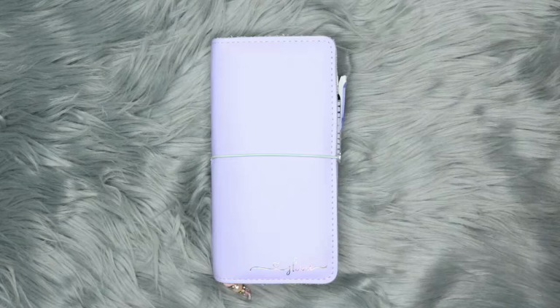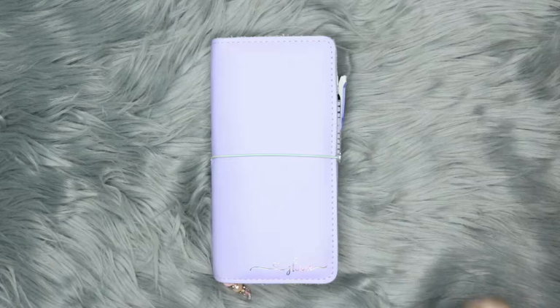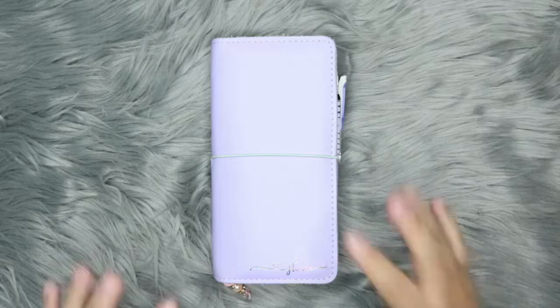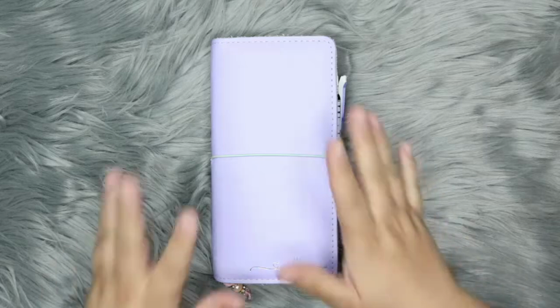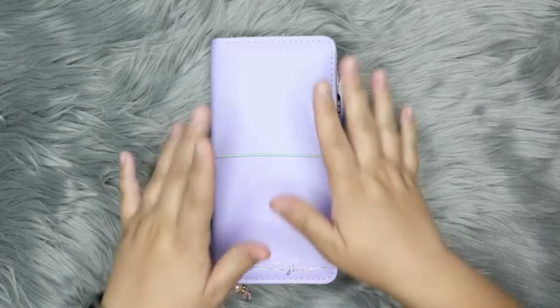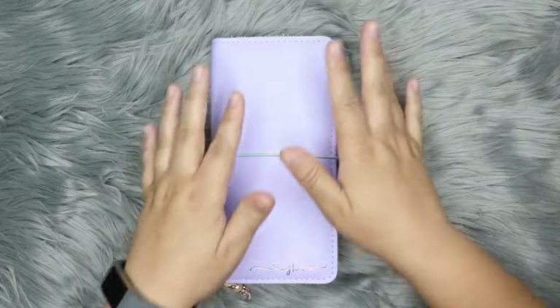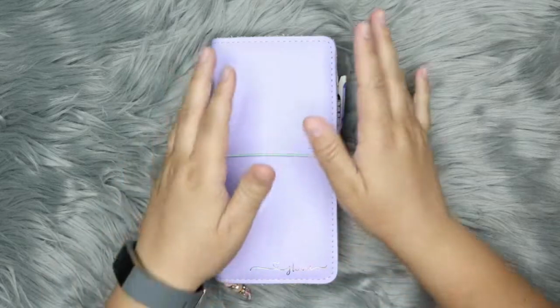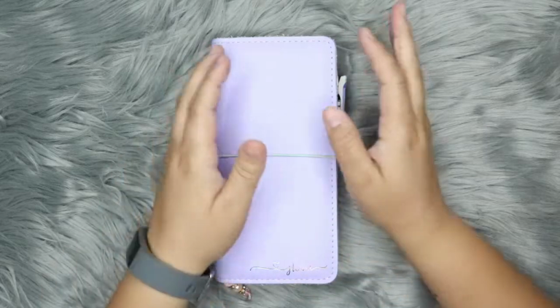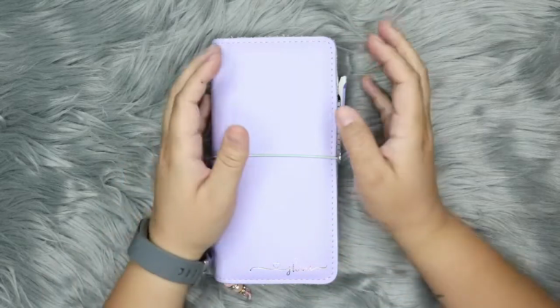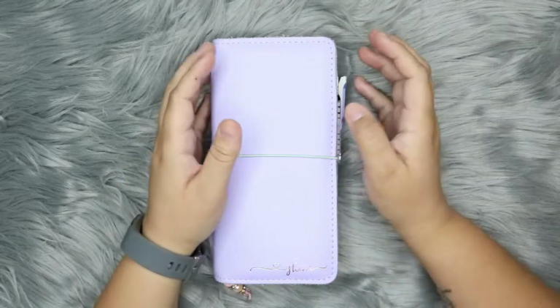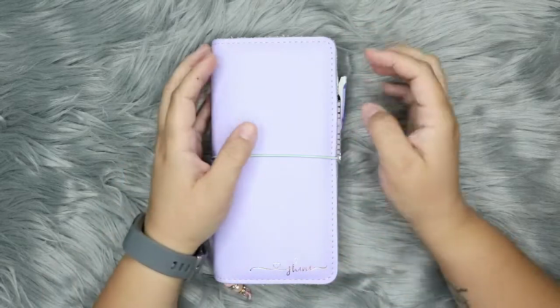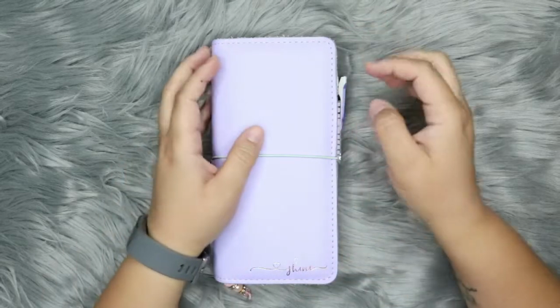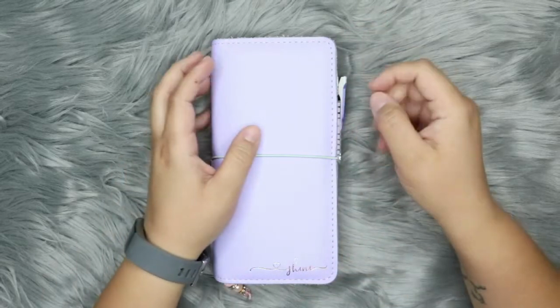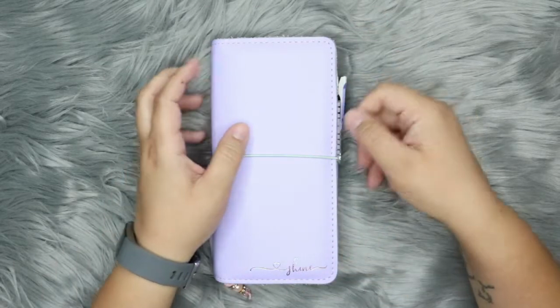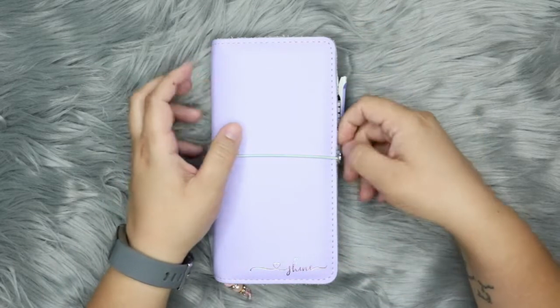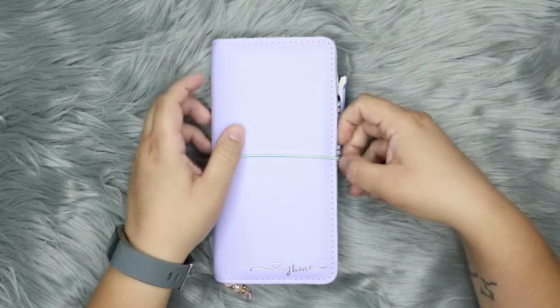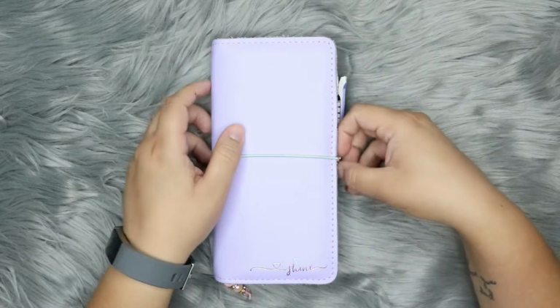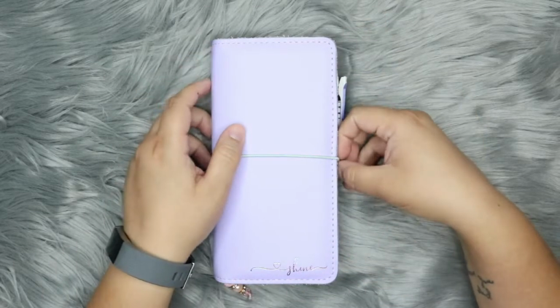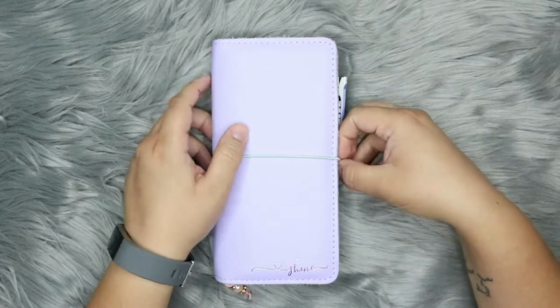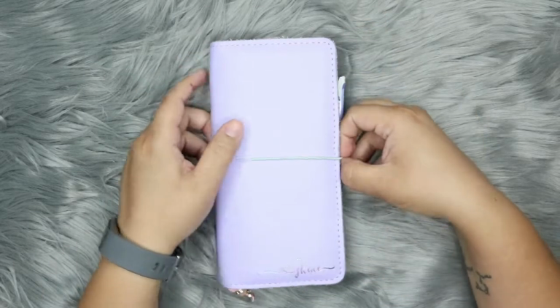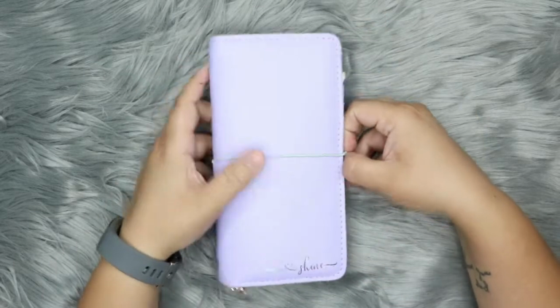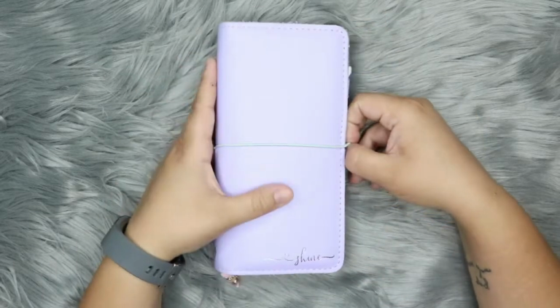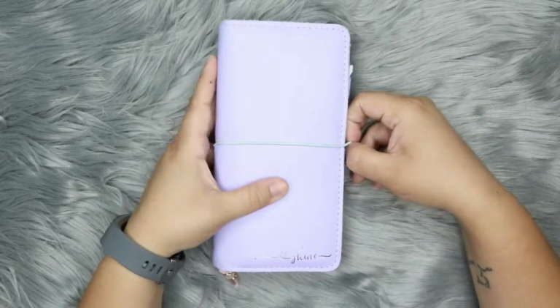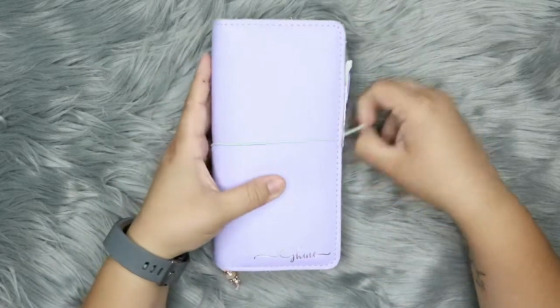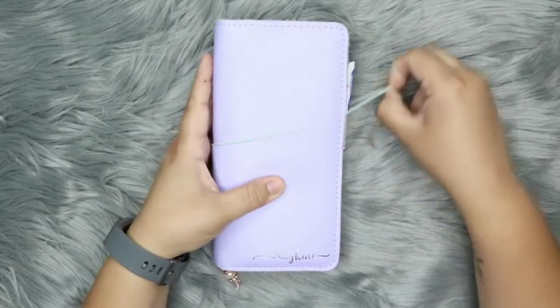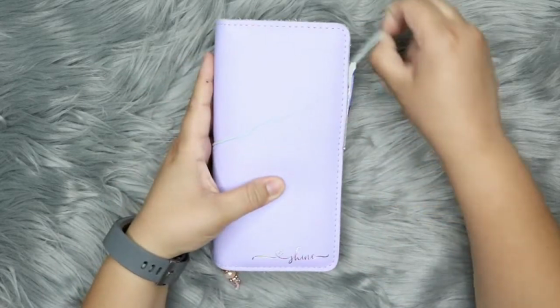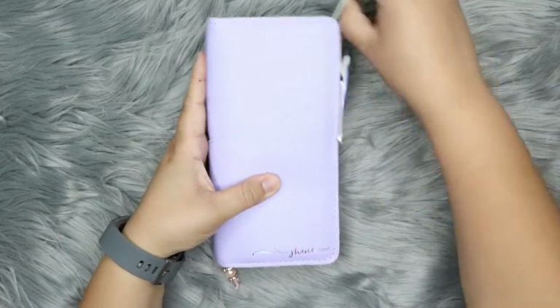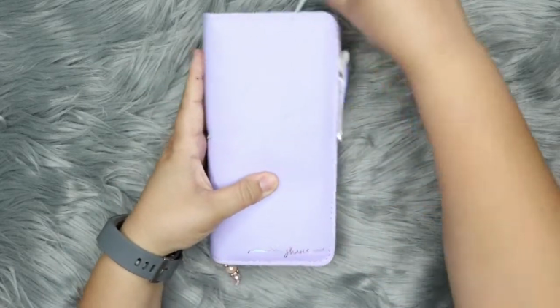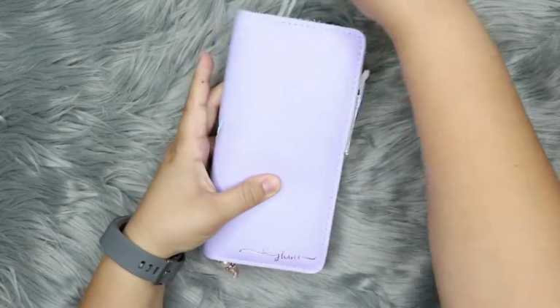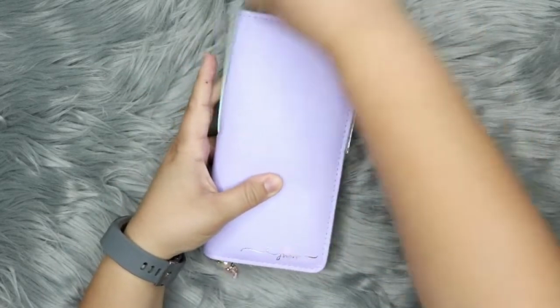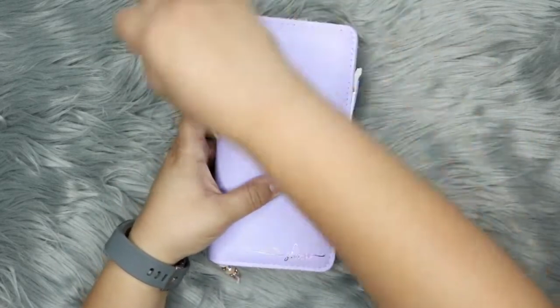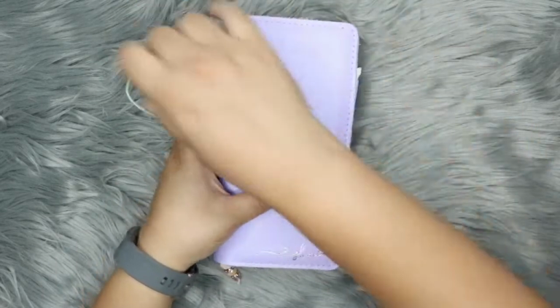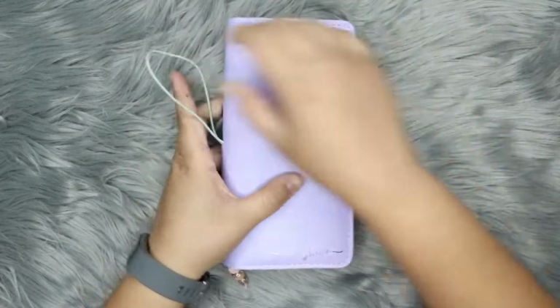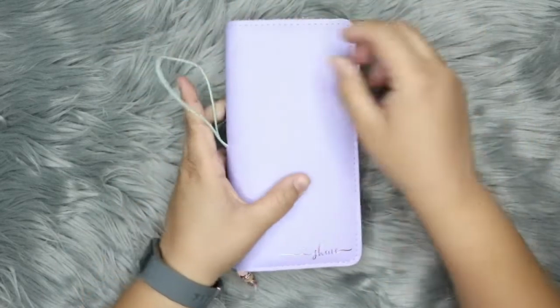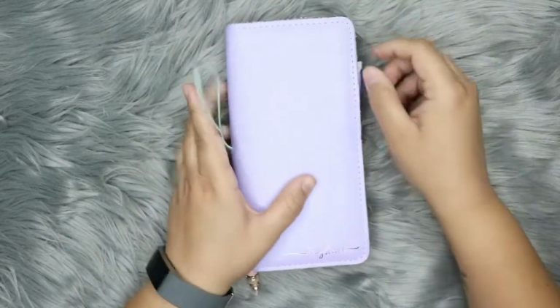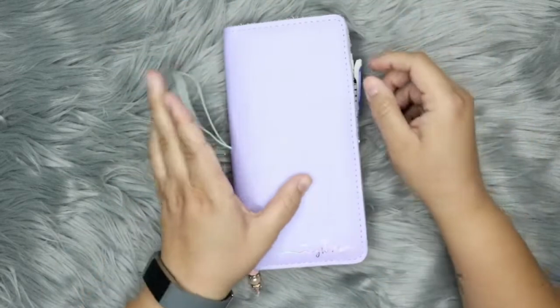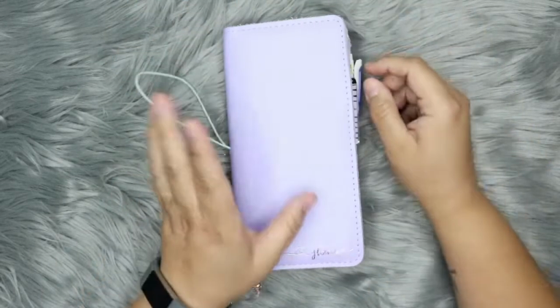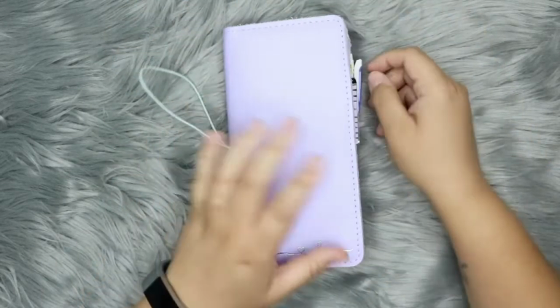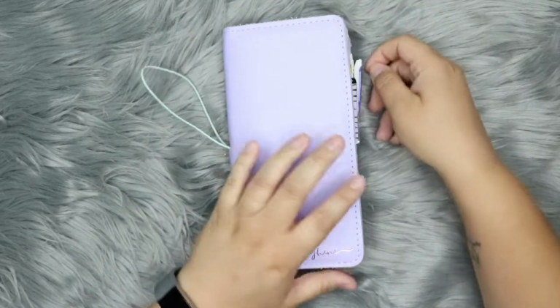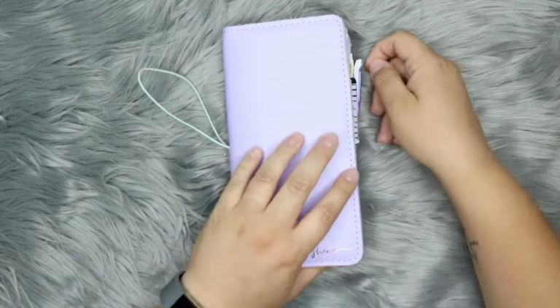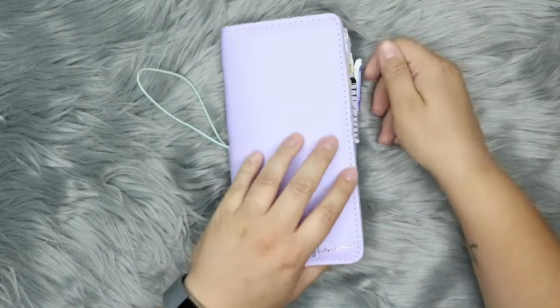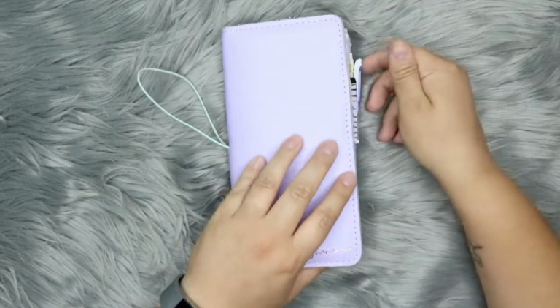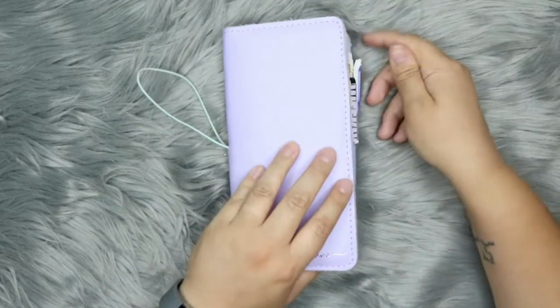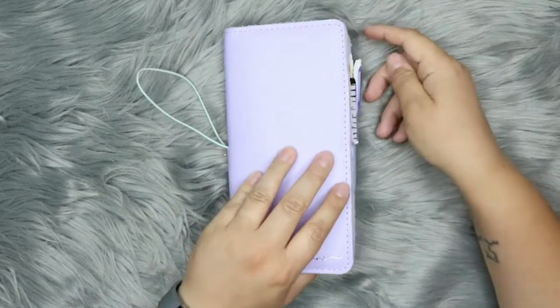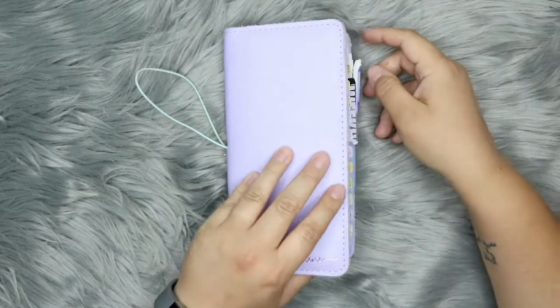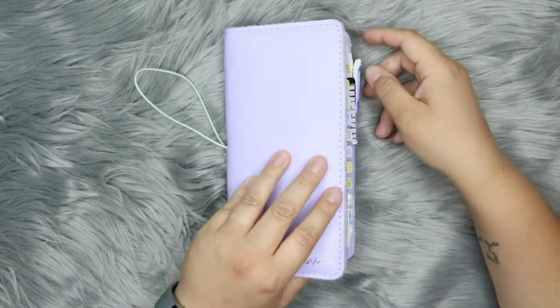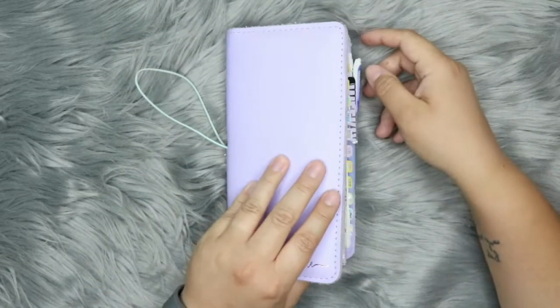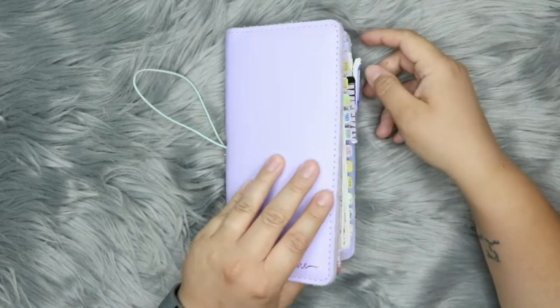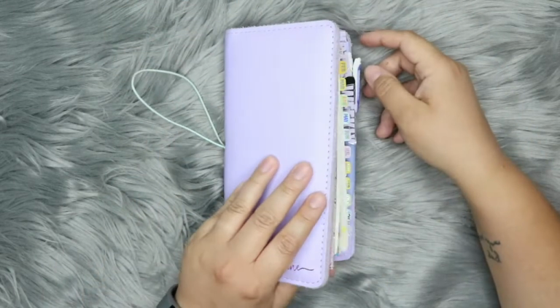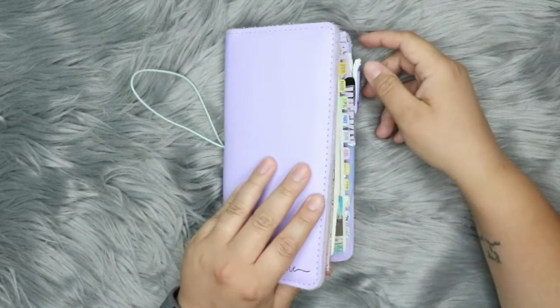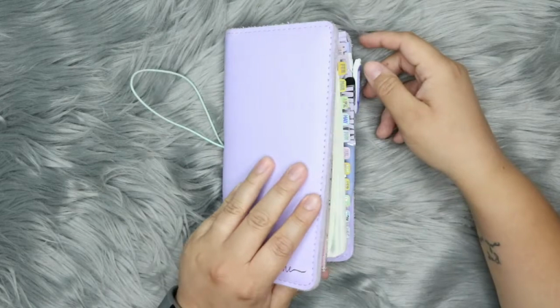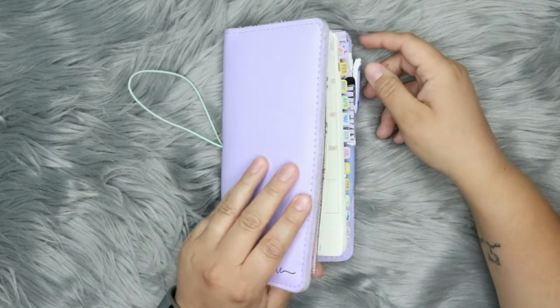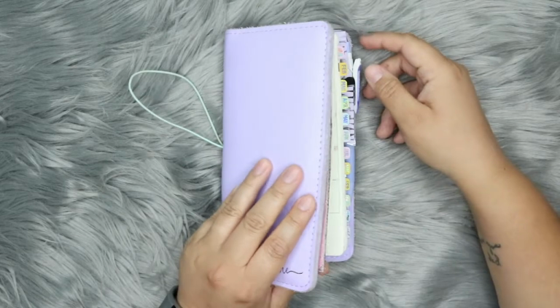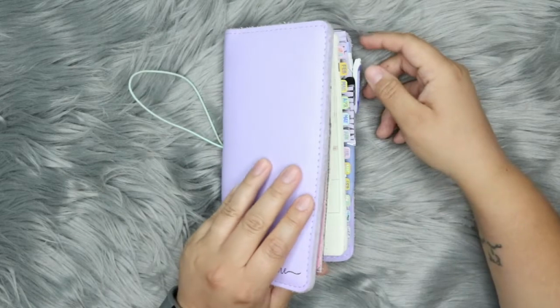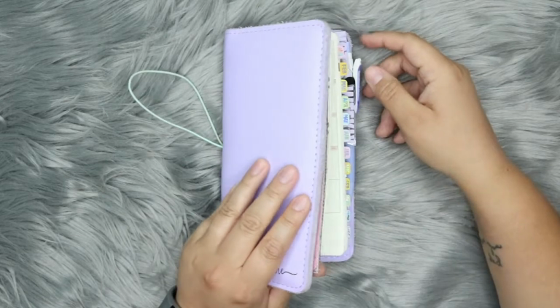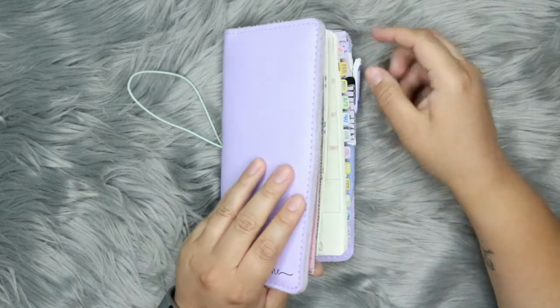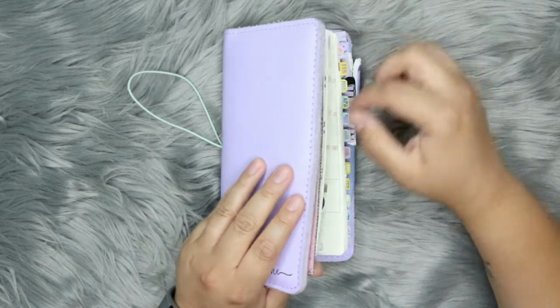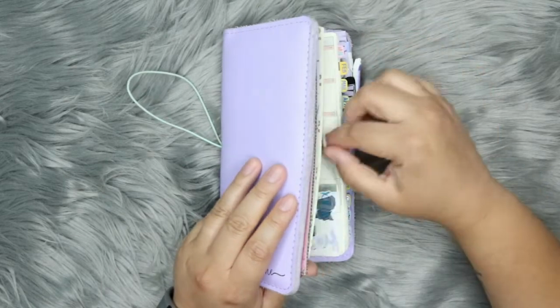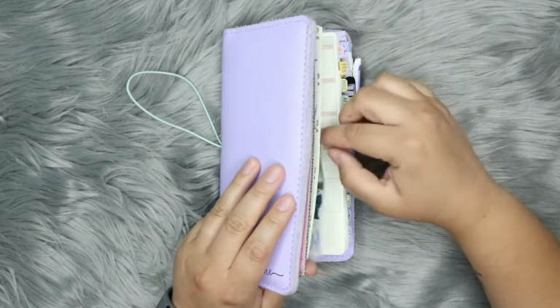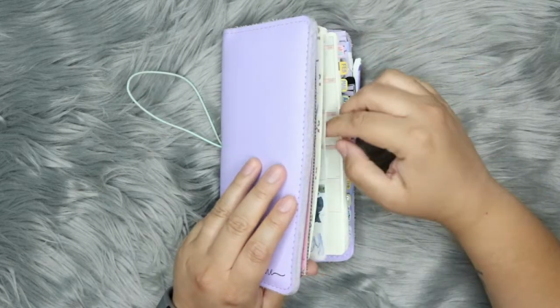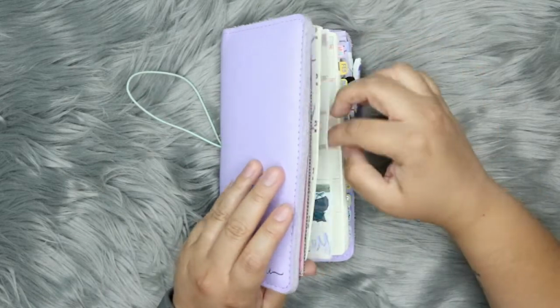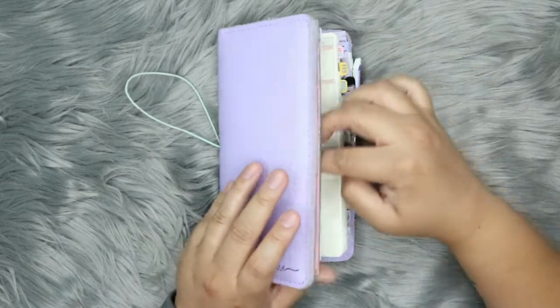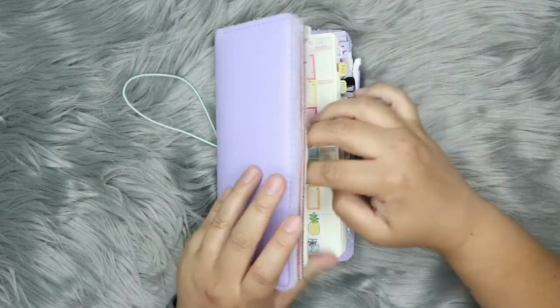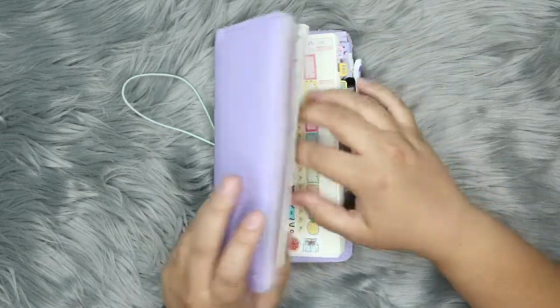Hey everyone, it's Shayna. I'm here with a plan with me for my August Hobonichi Monthly.